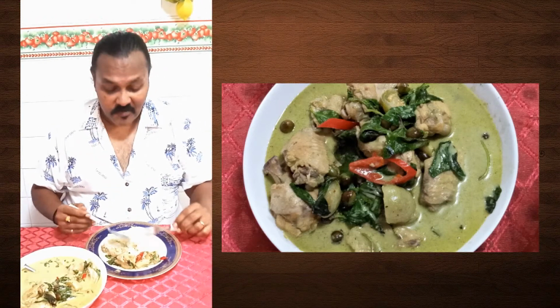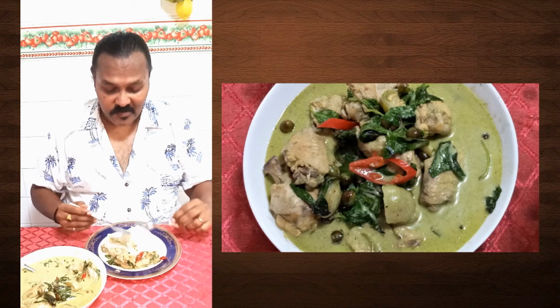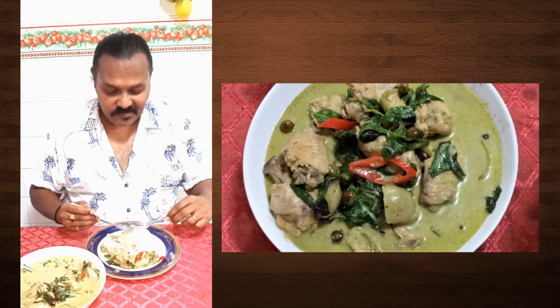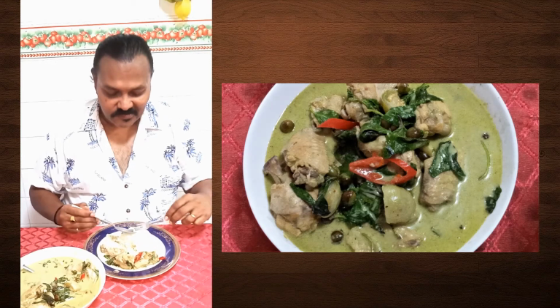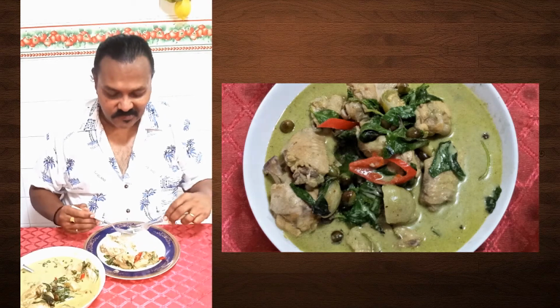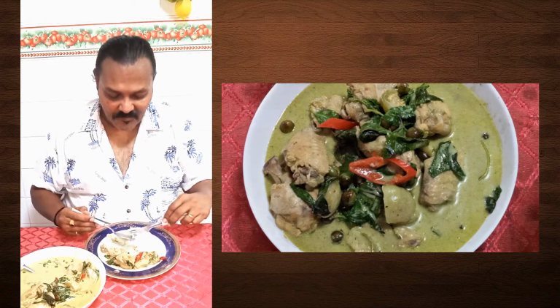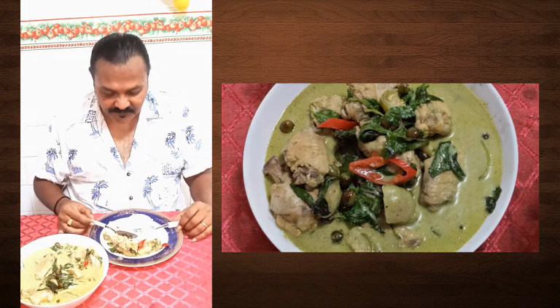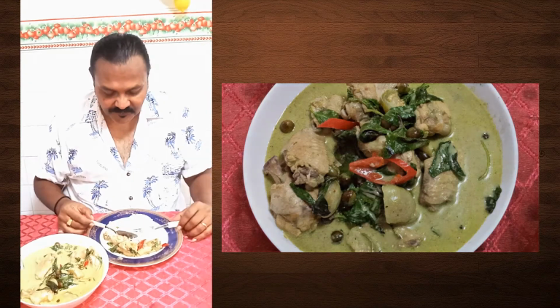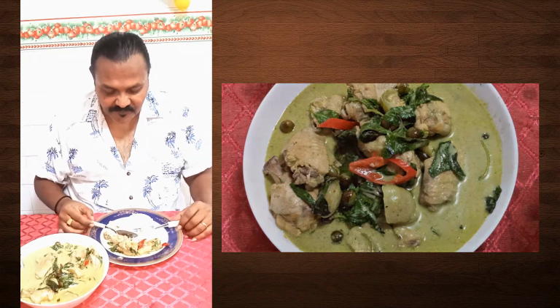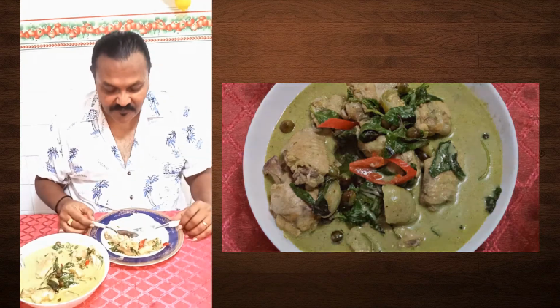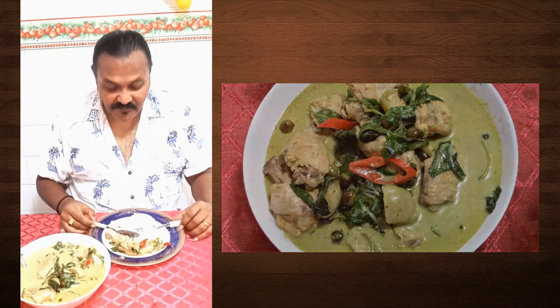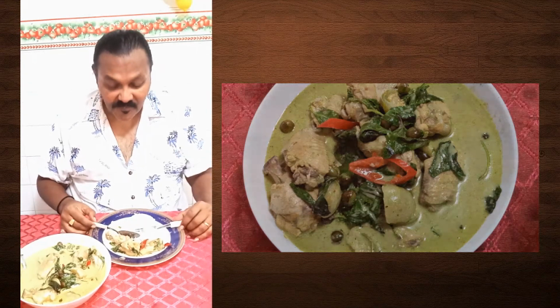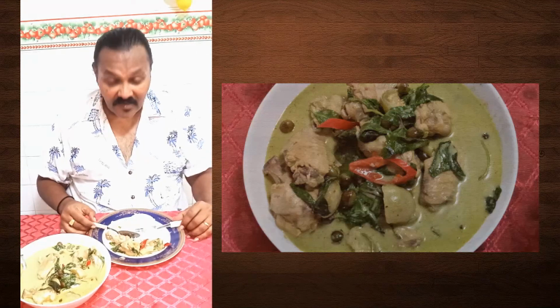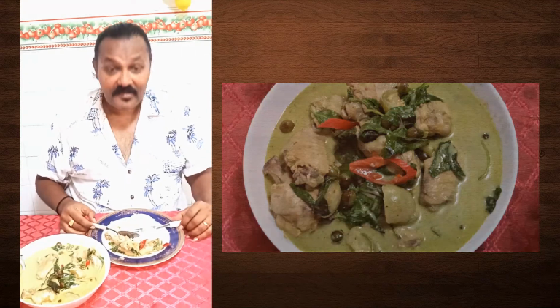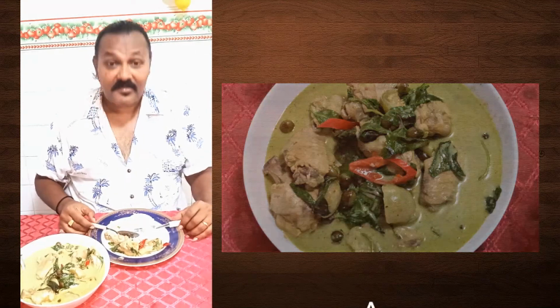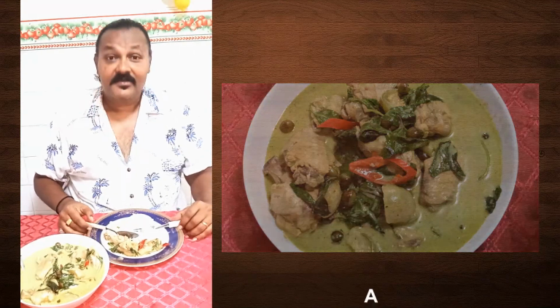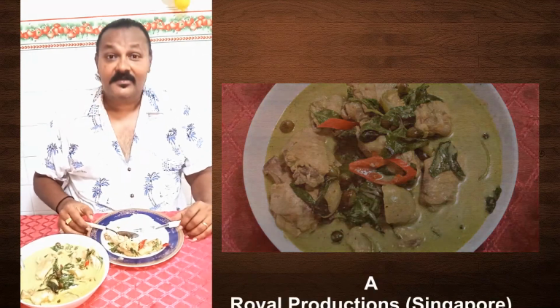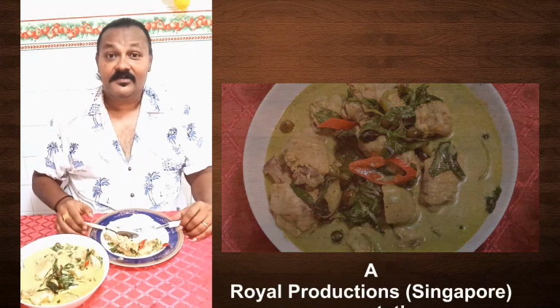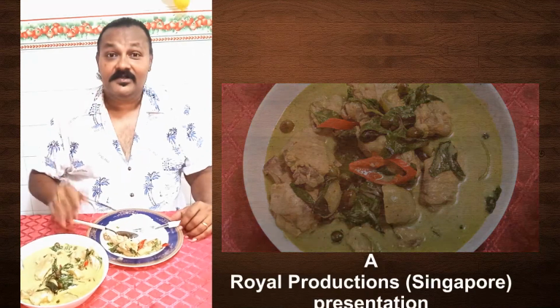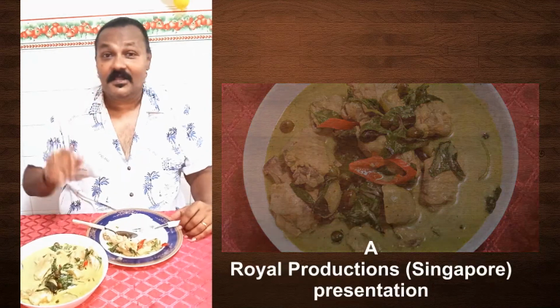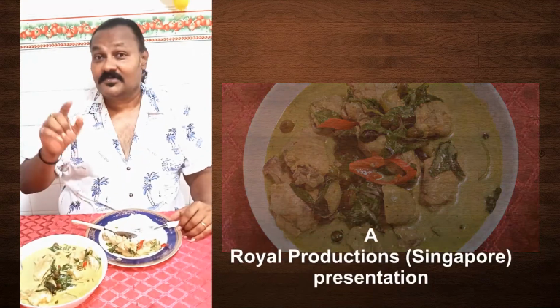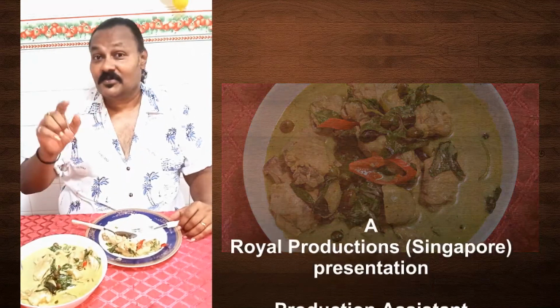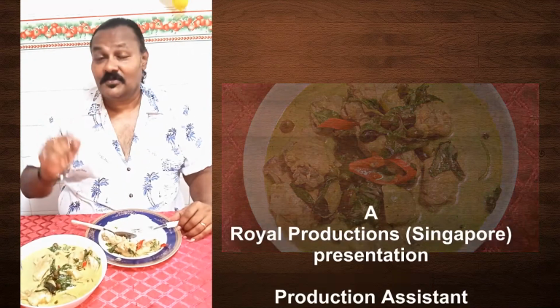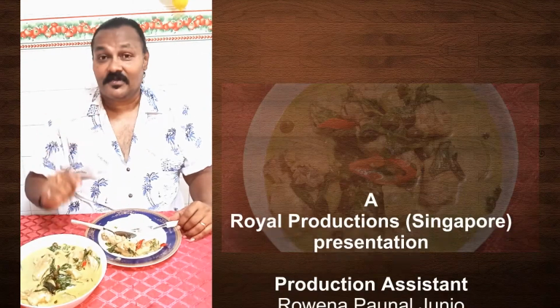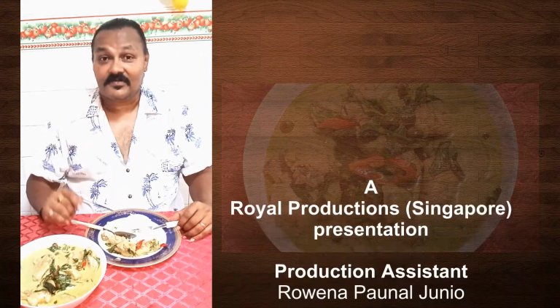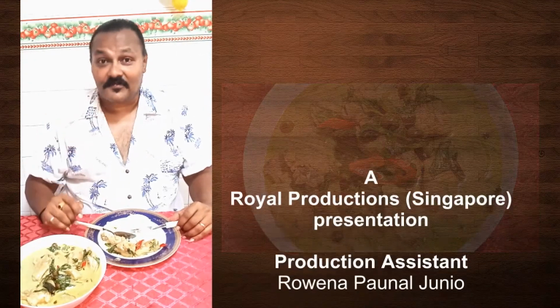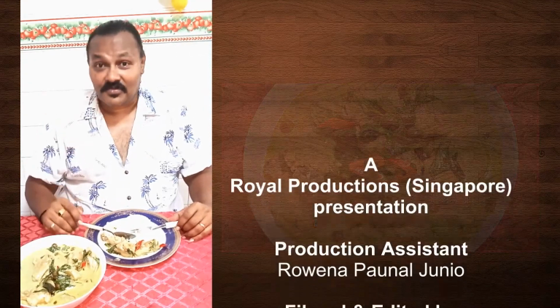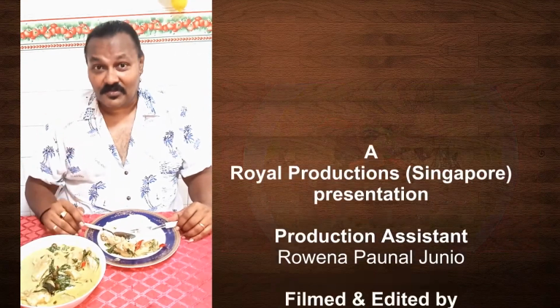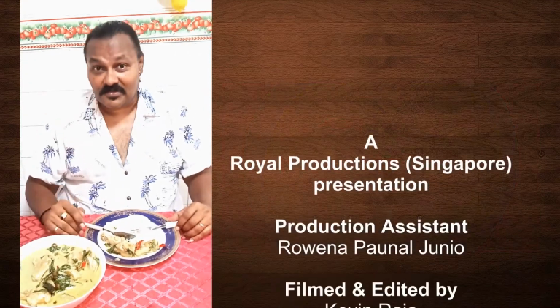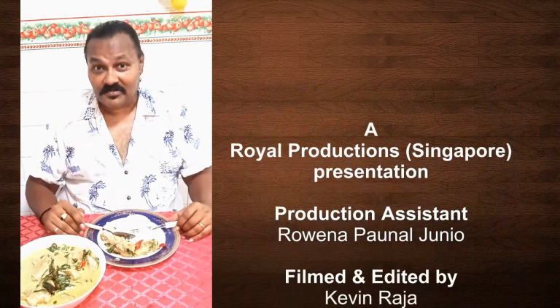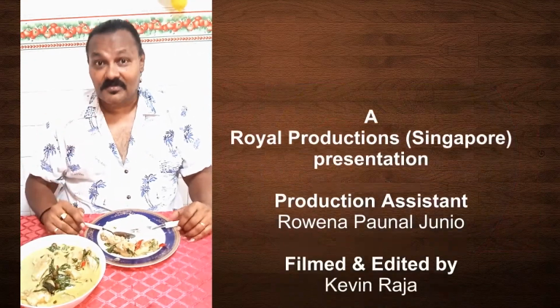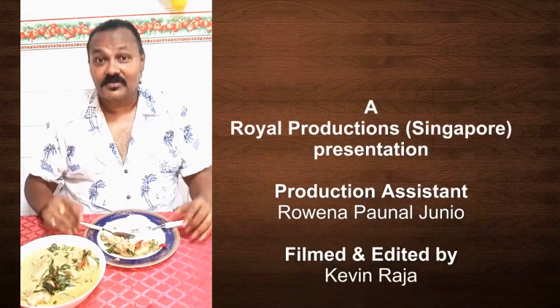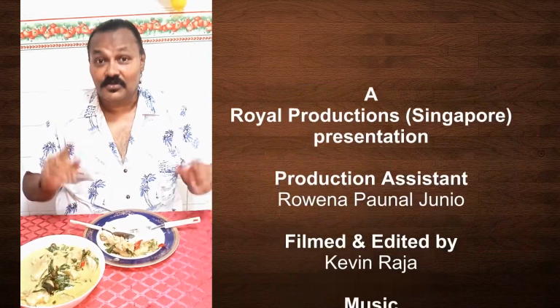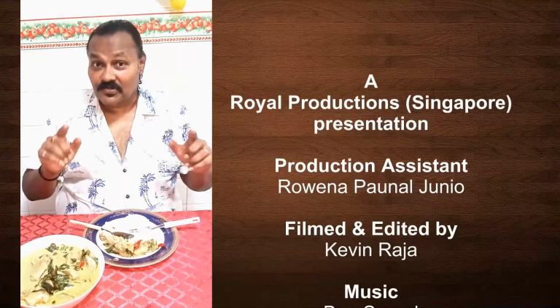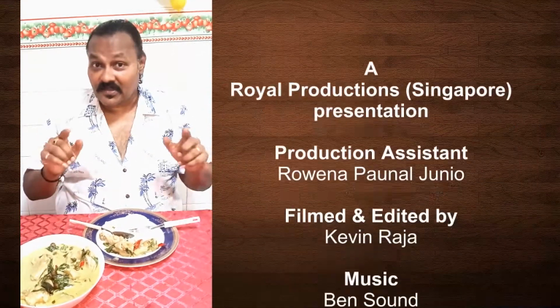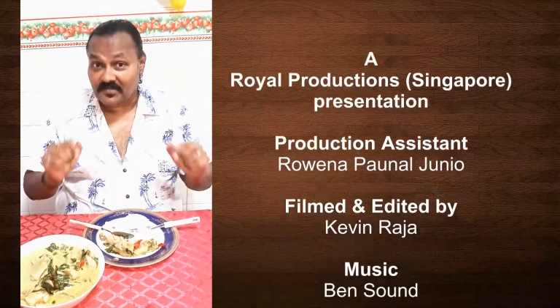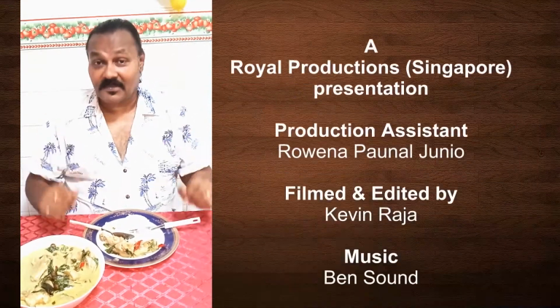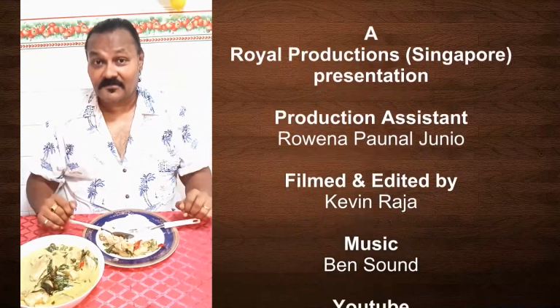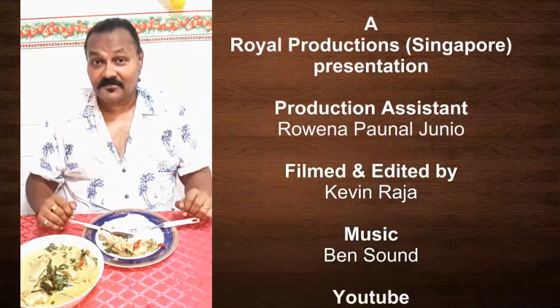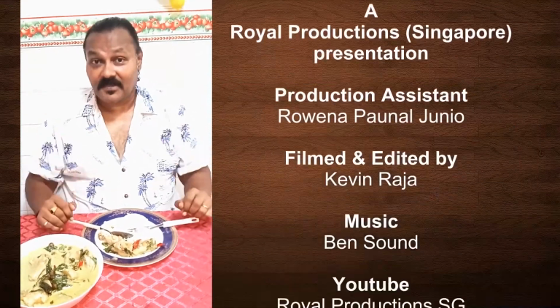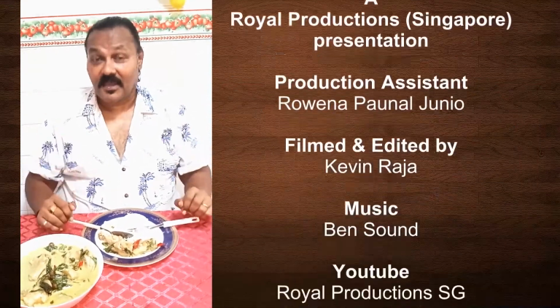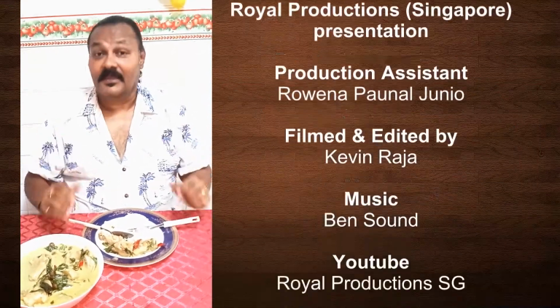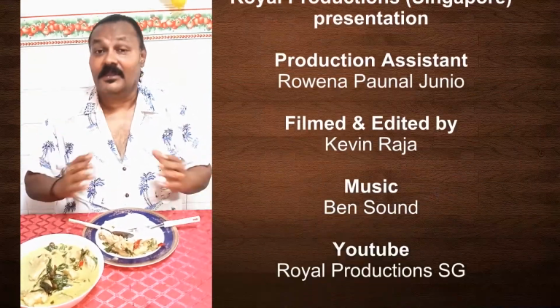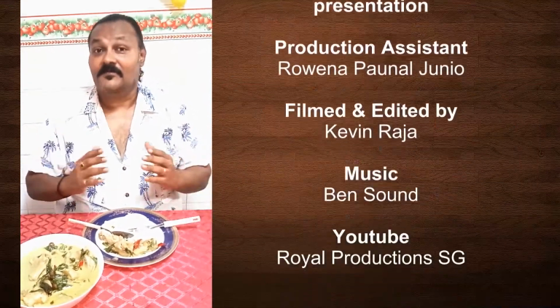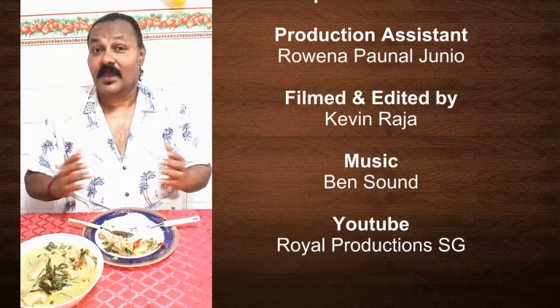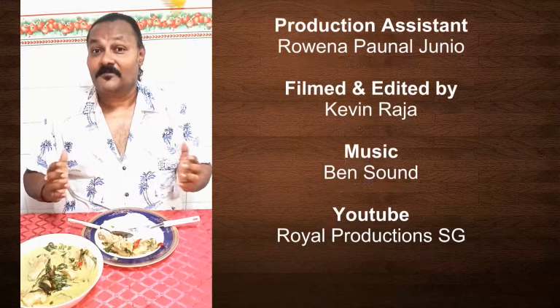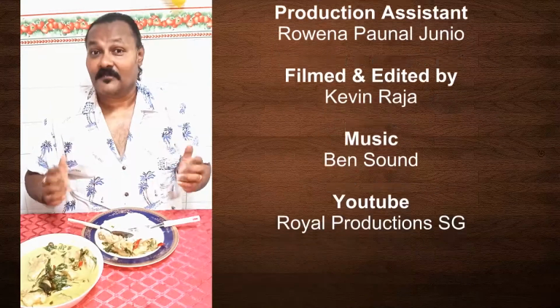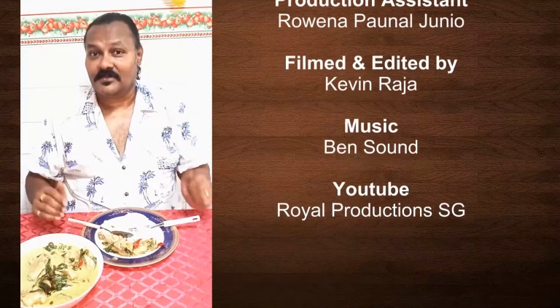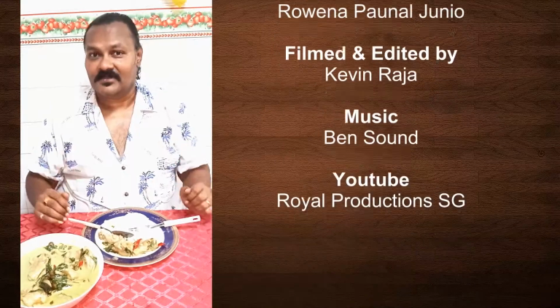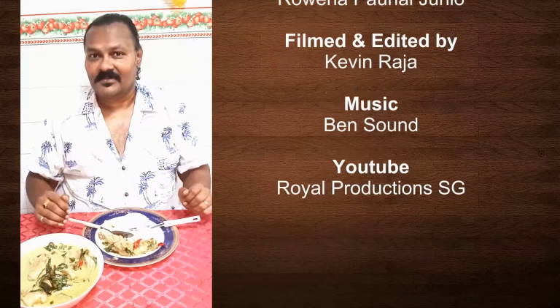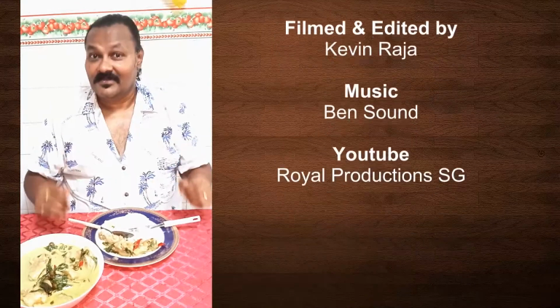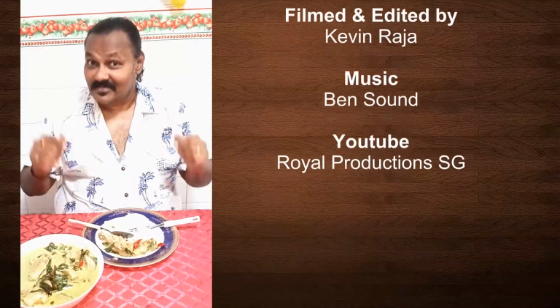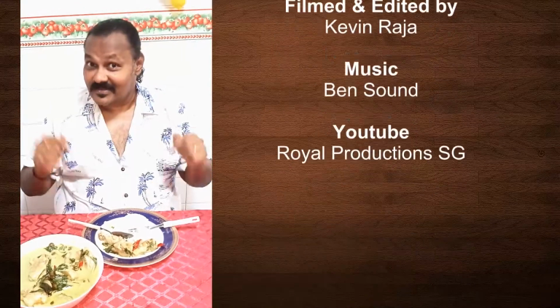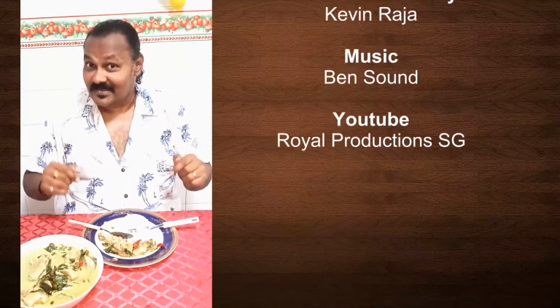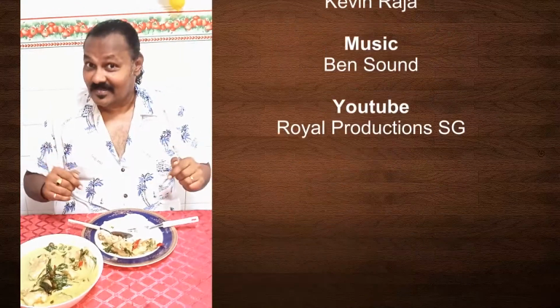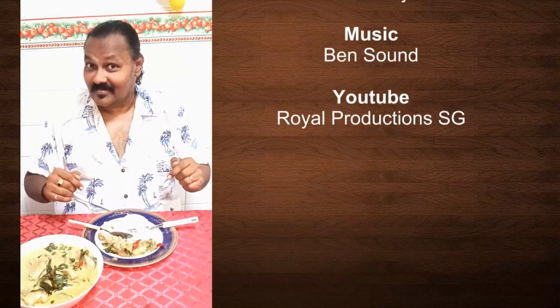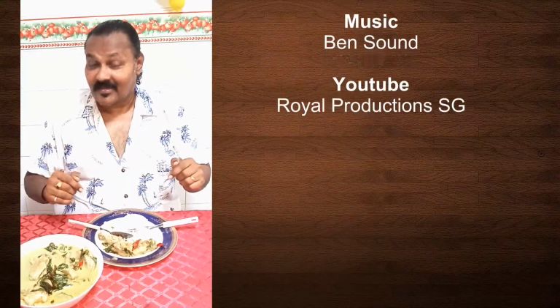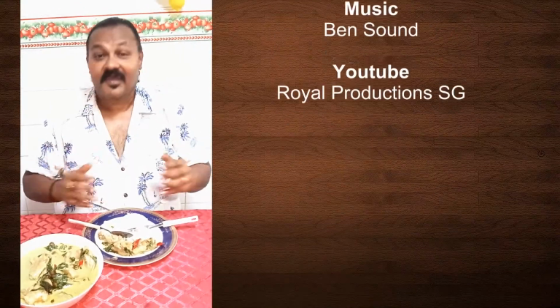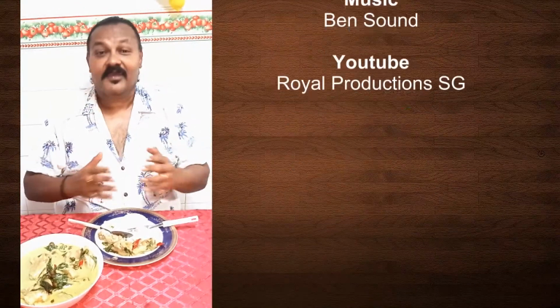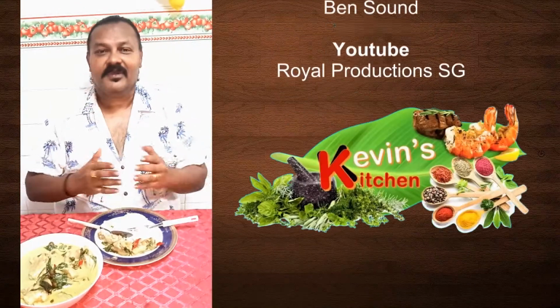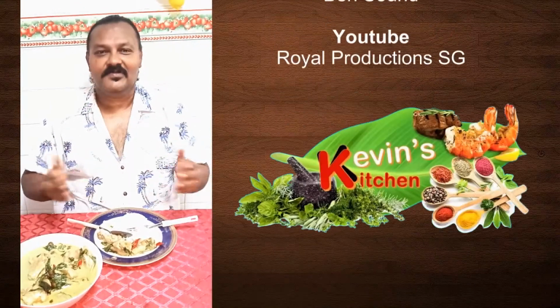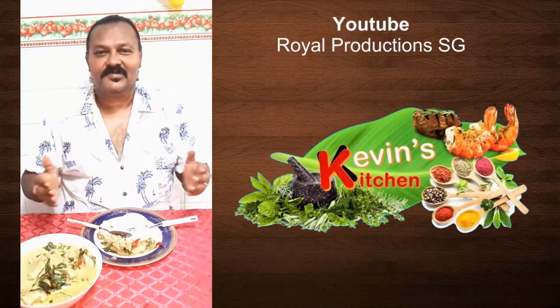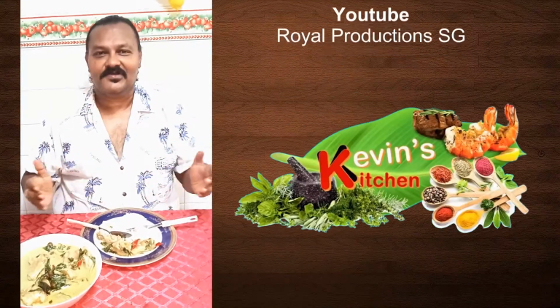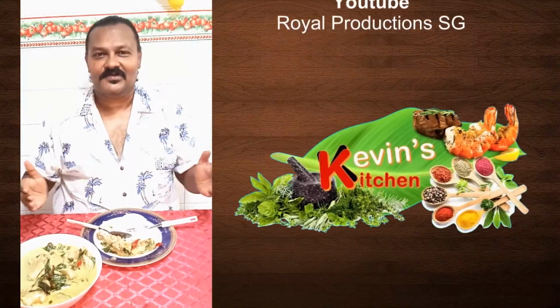Nice! I think I'll see you in the next episode. You stay safe and live life happily. This is Kevin's Kitchen.